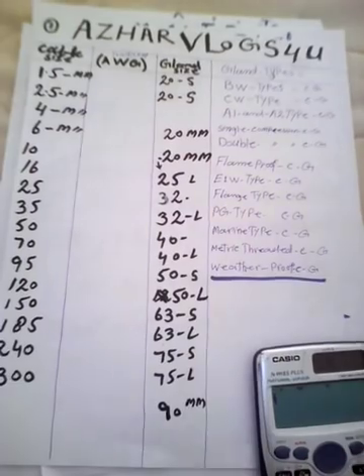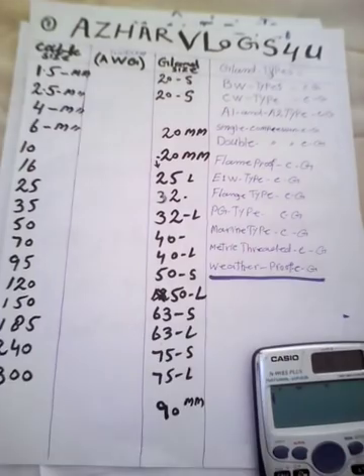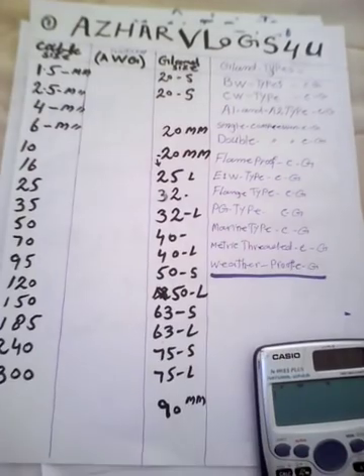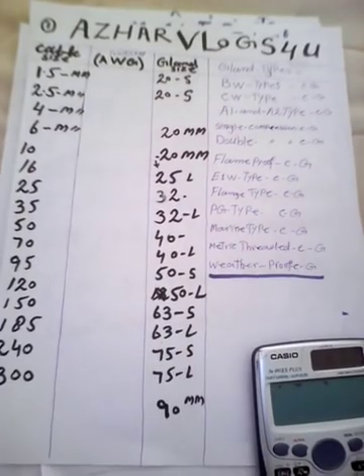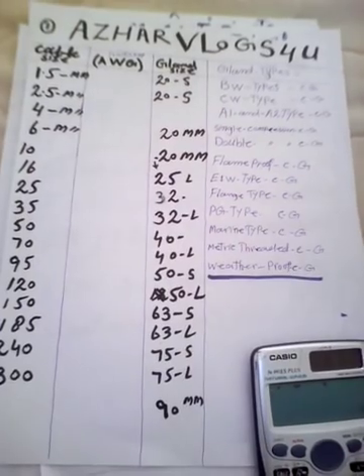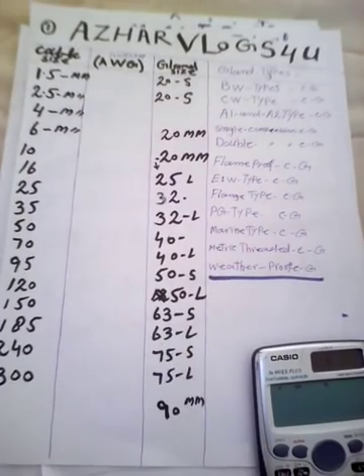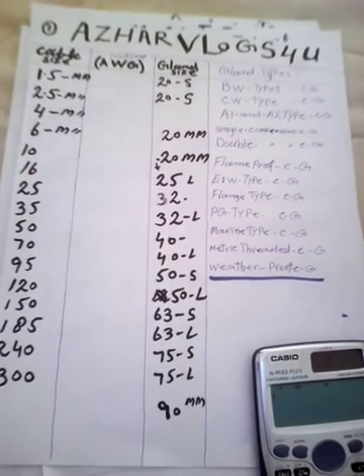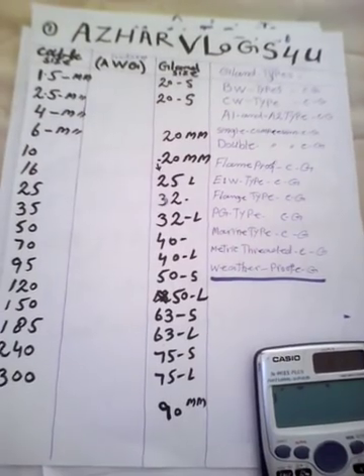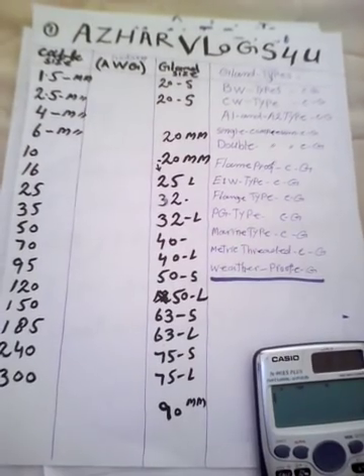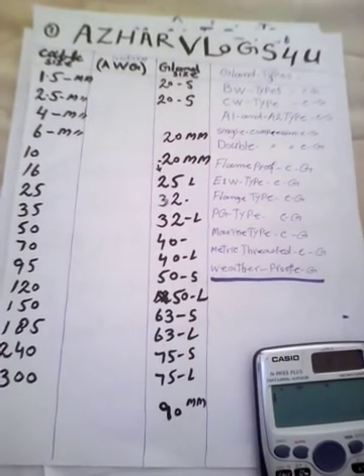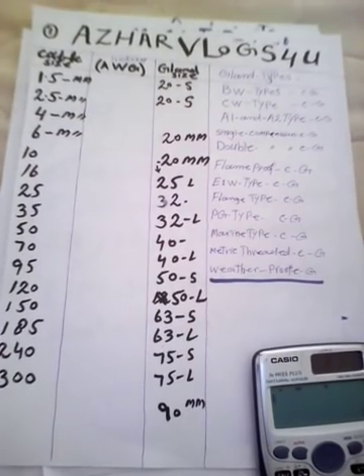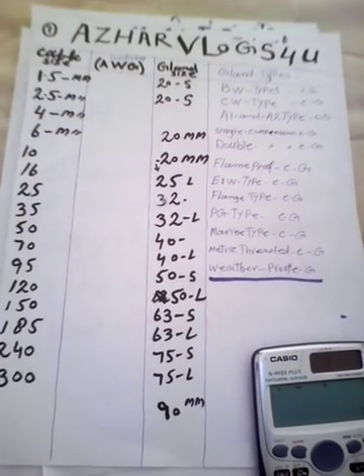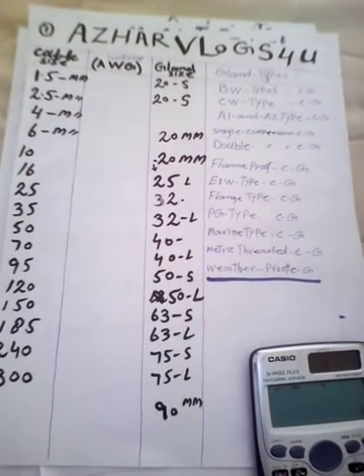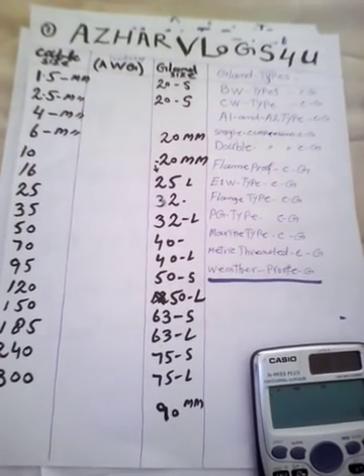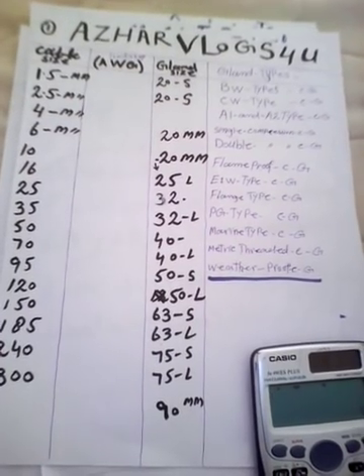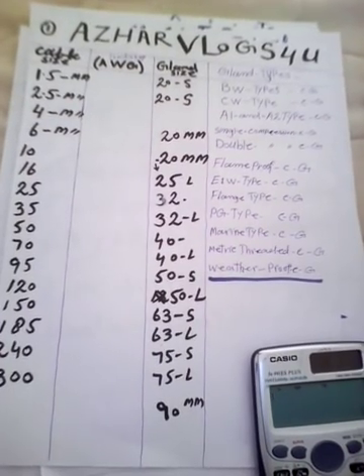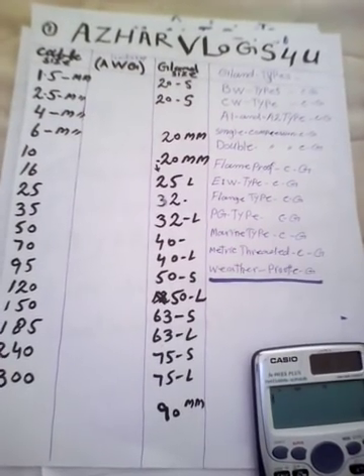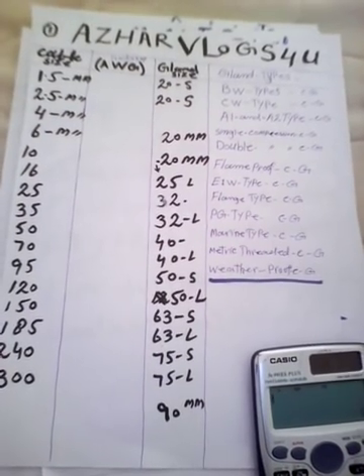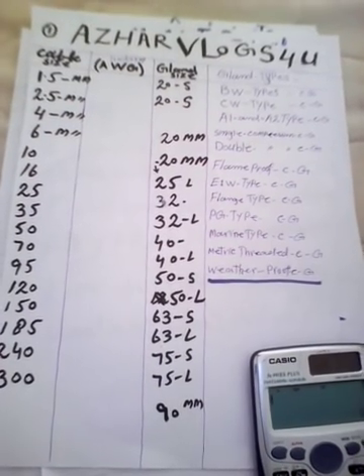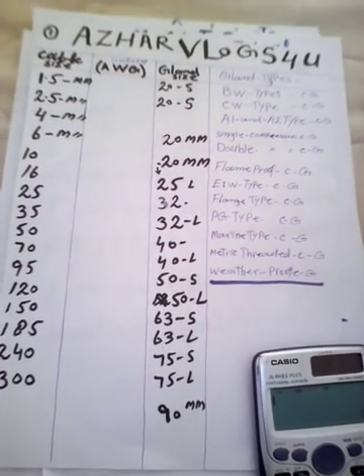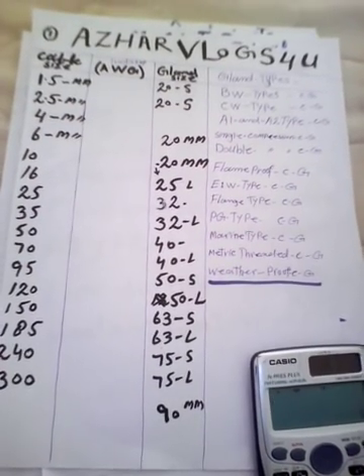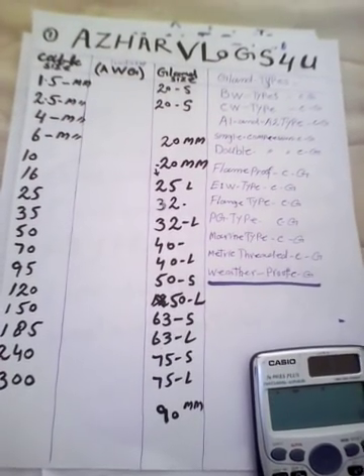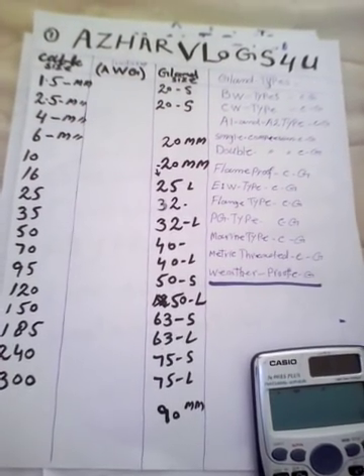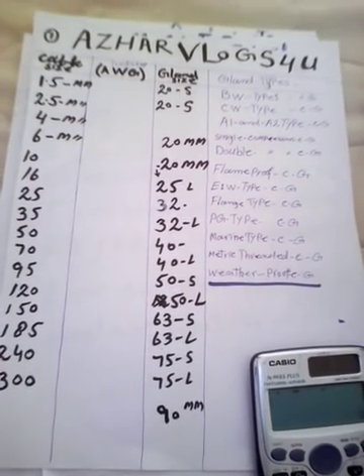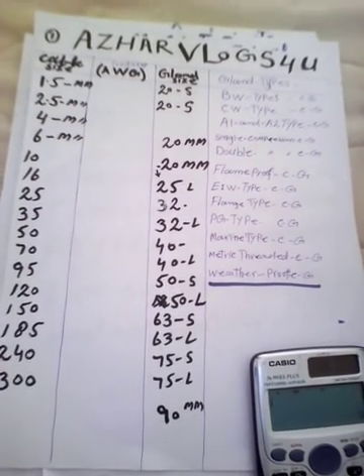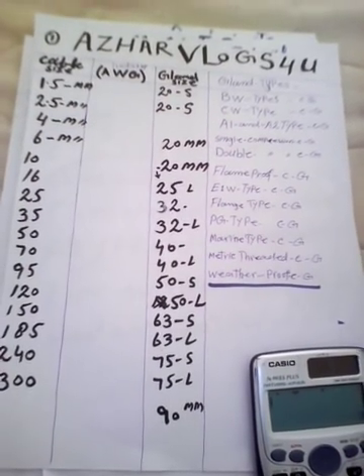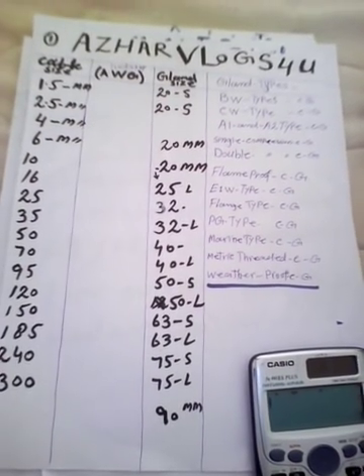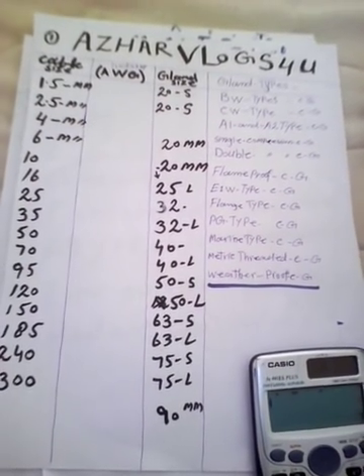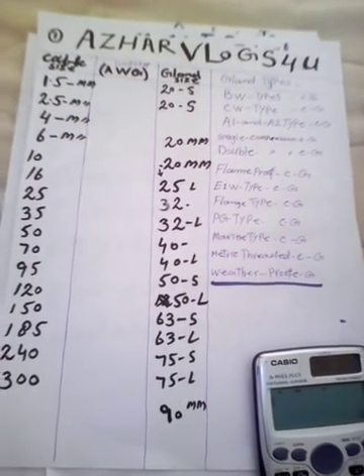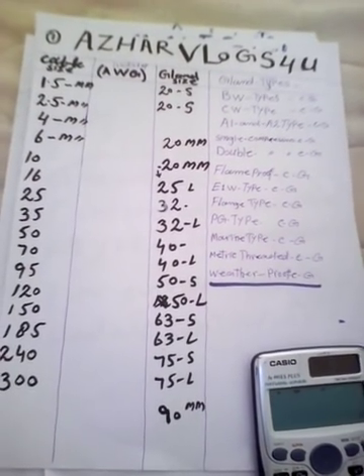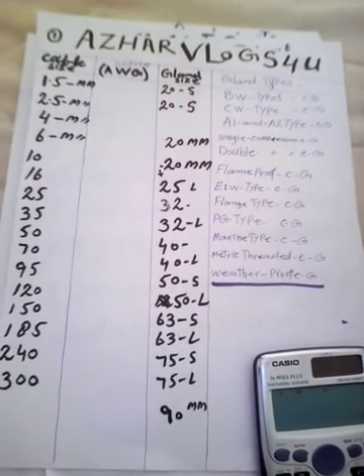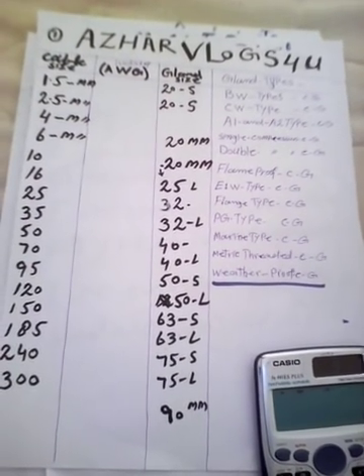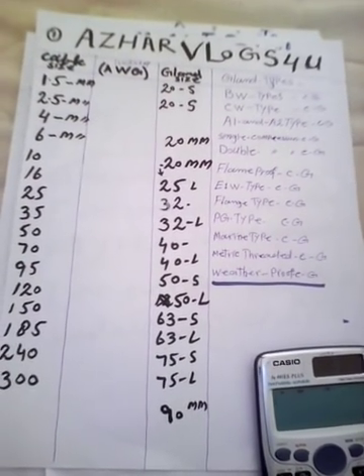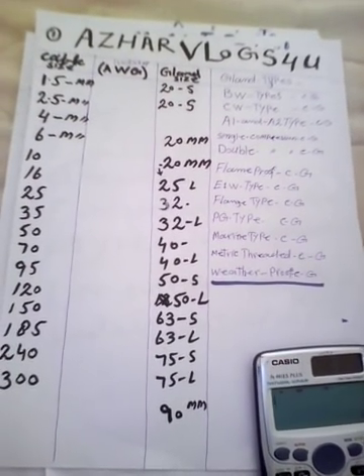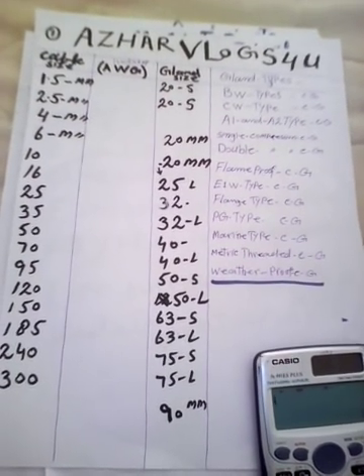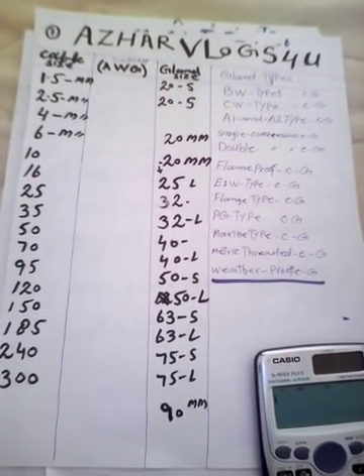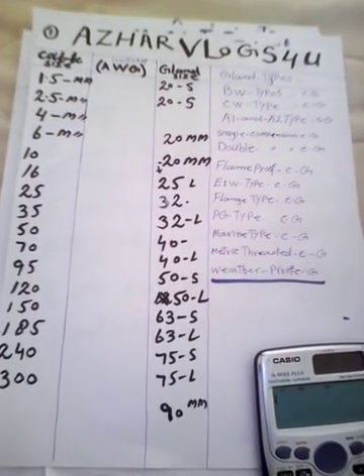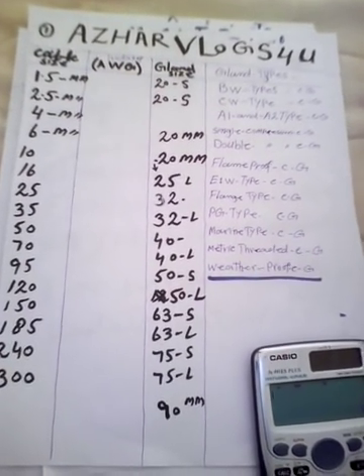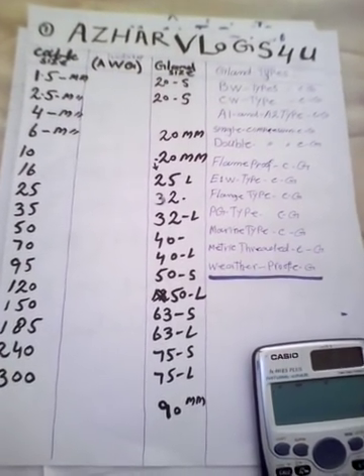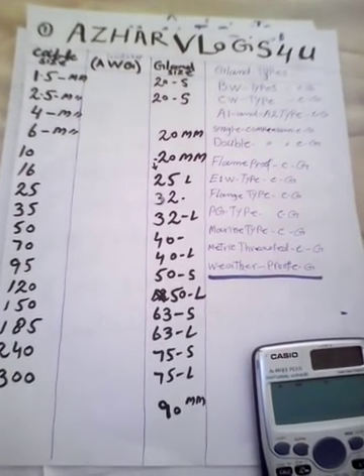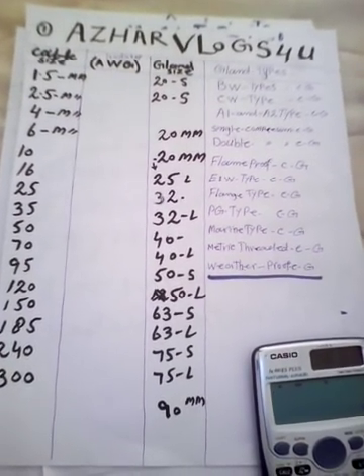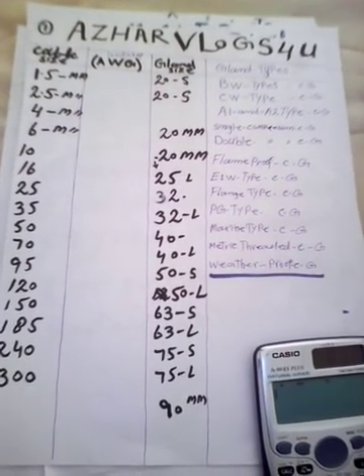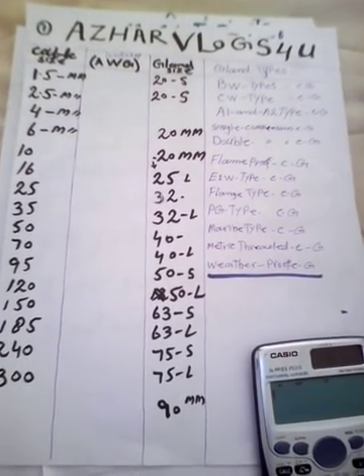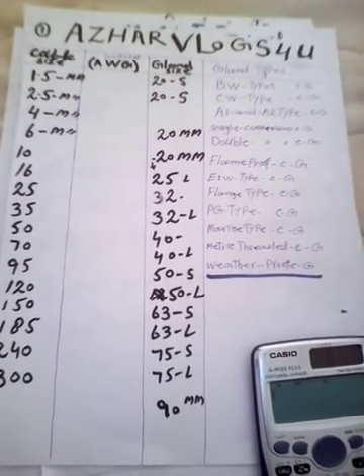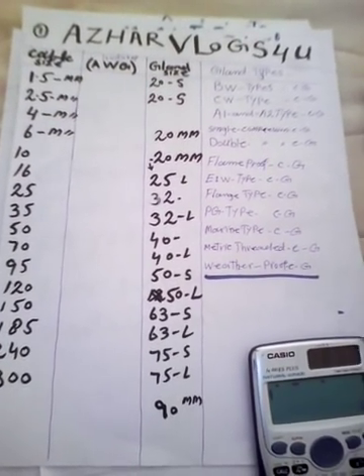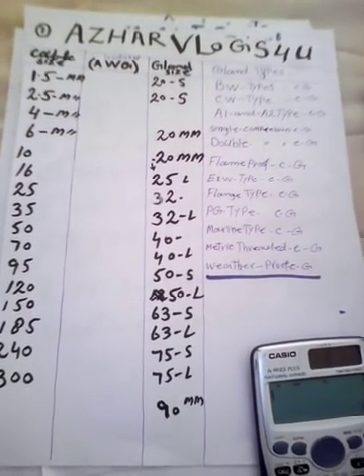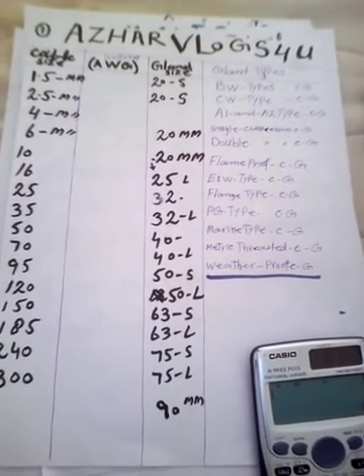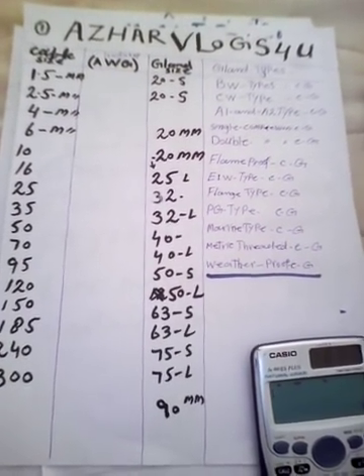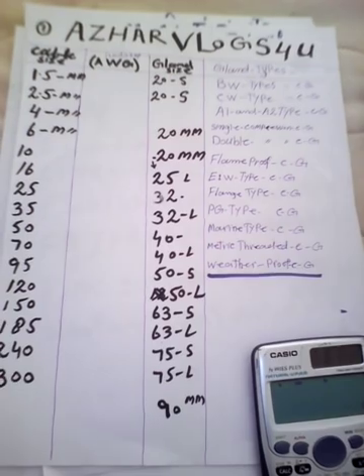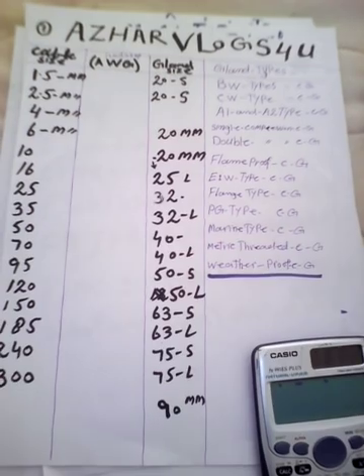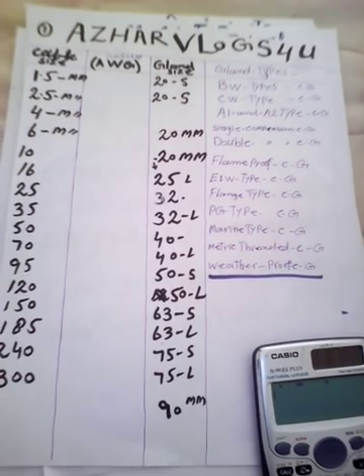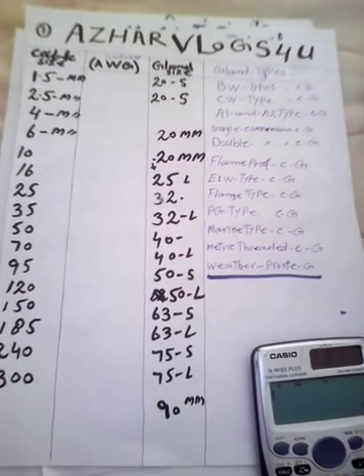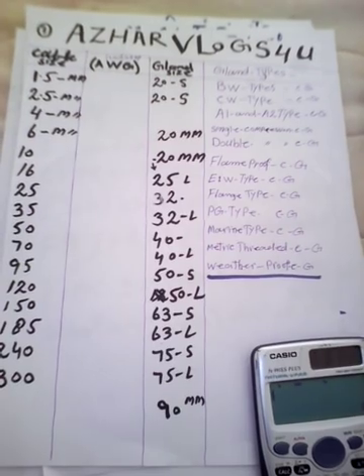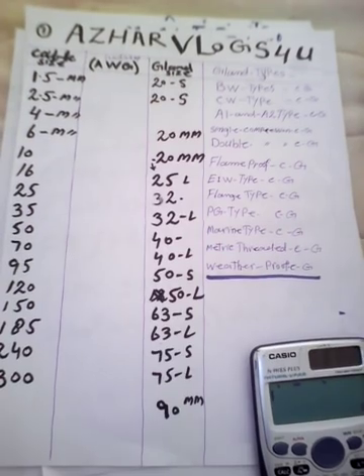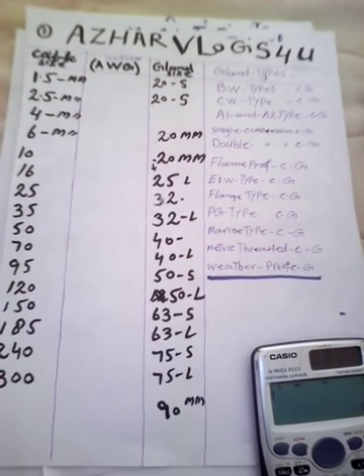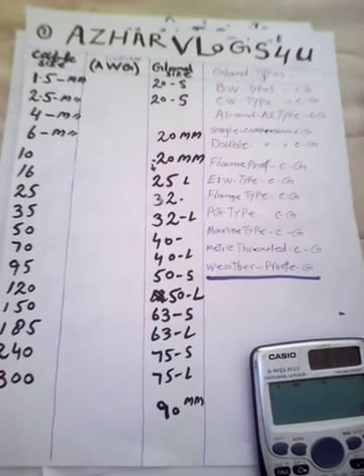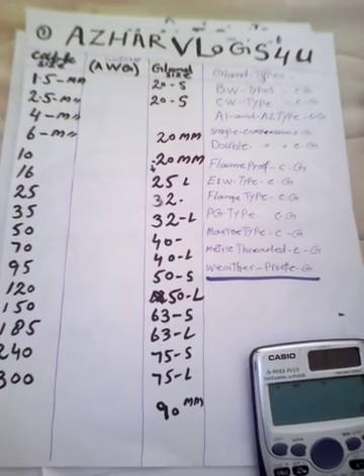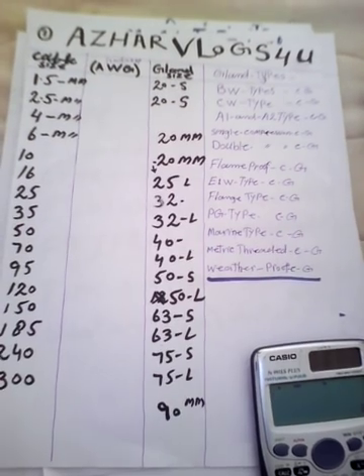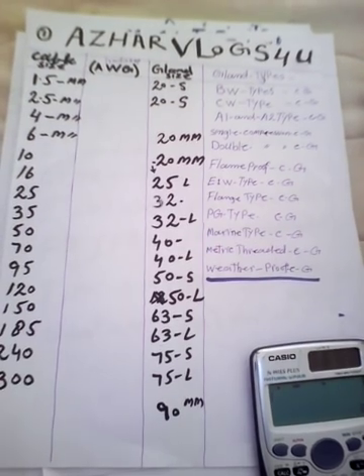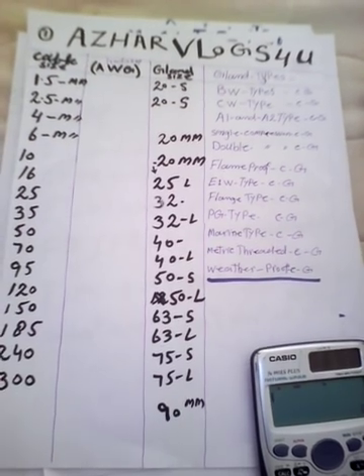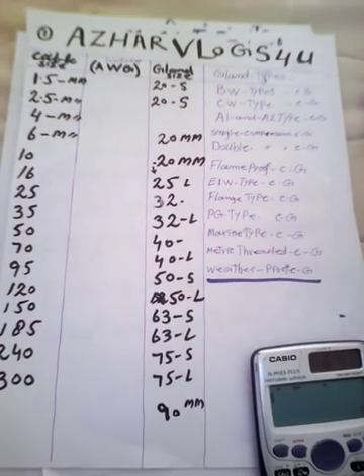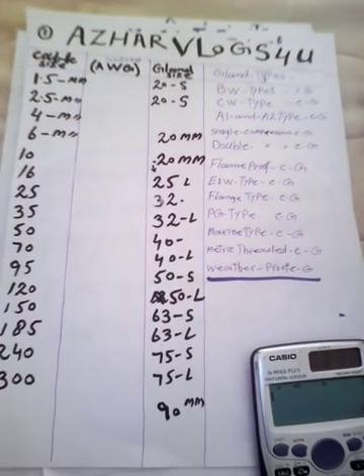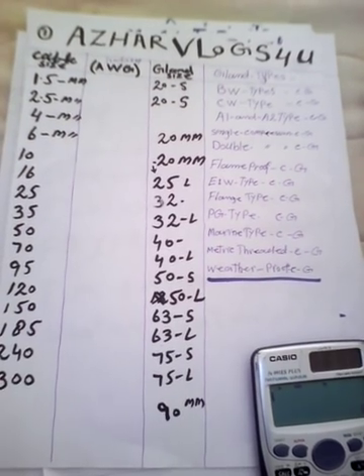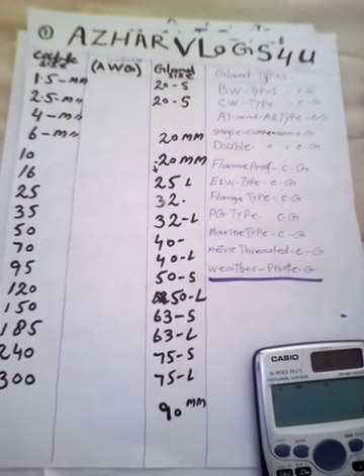Hello friends, I am Muhammad Azhar and today we are making a video on cable size.